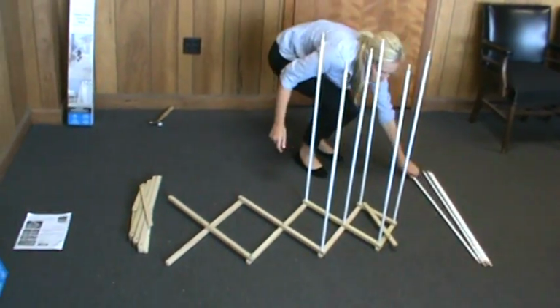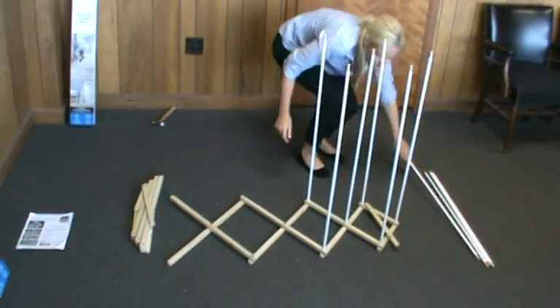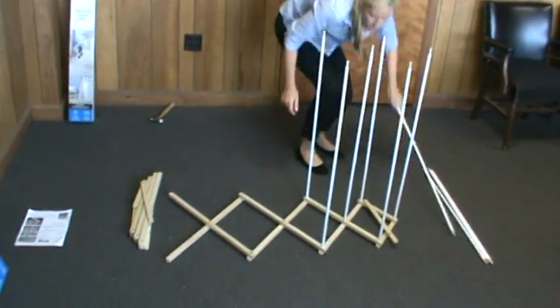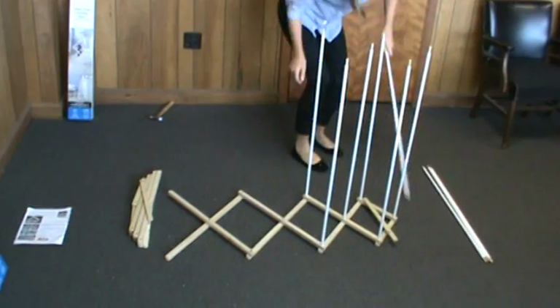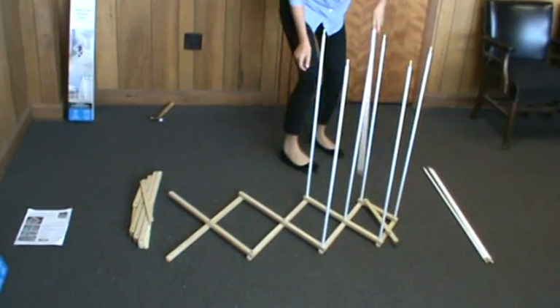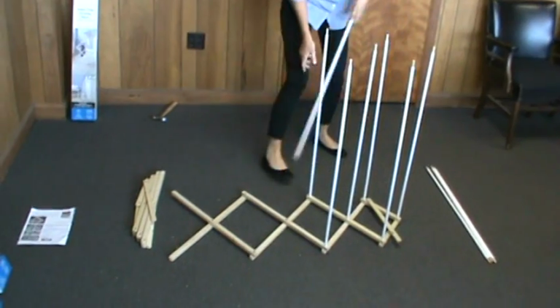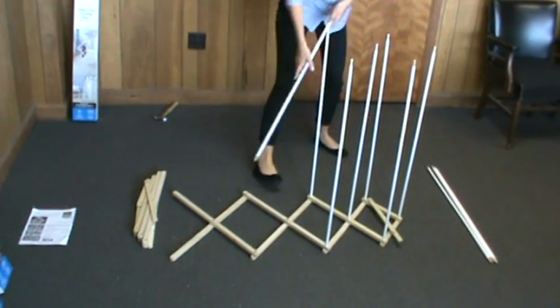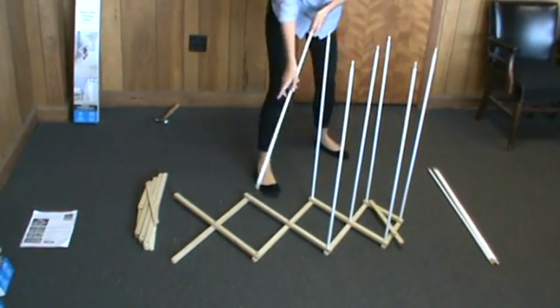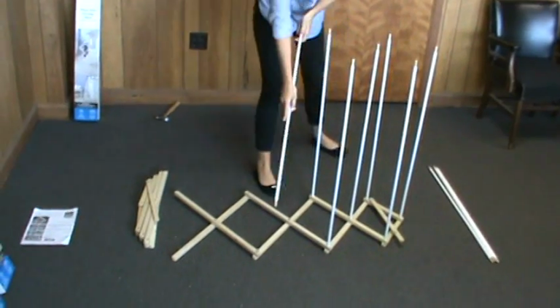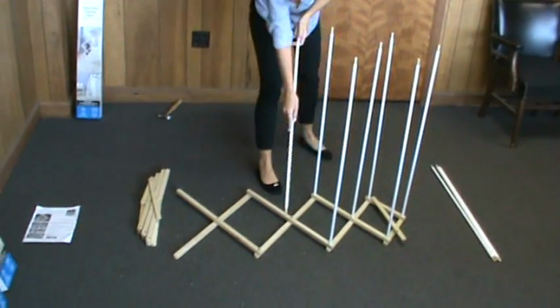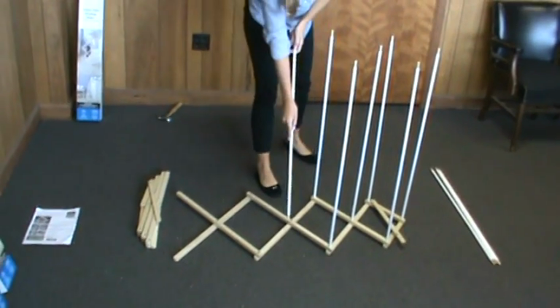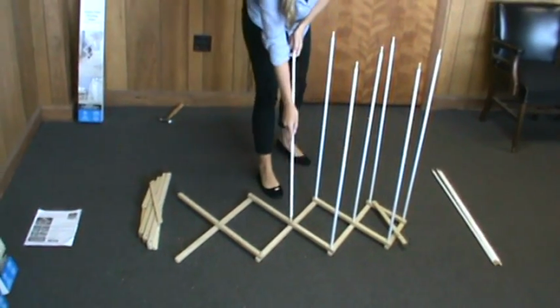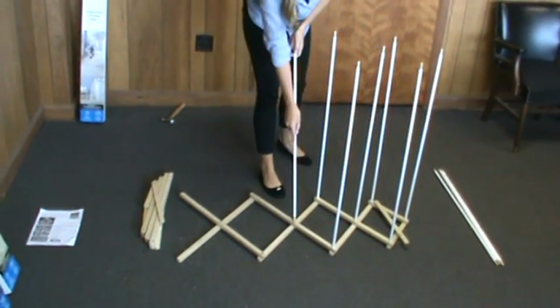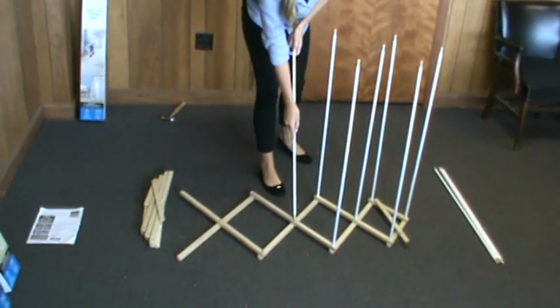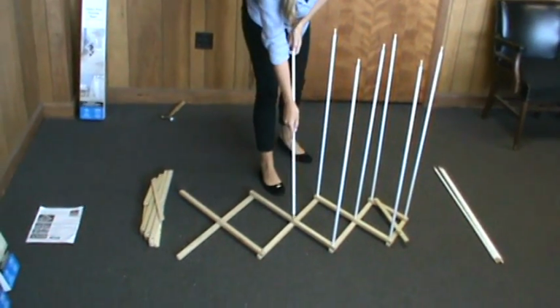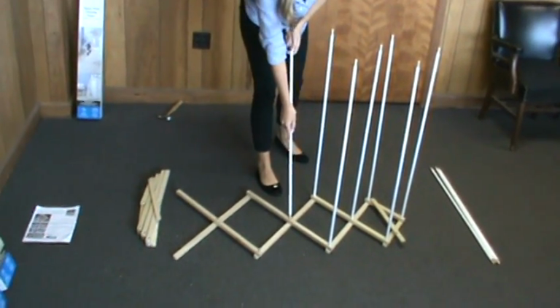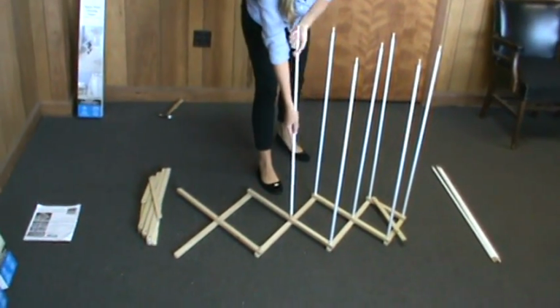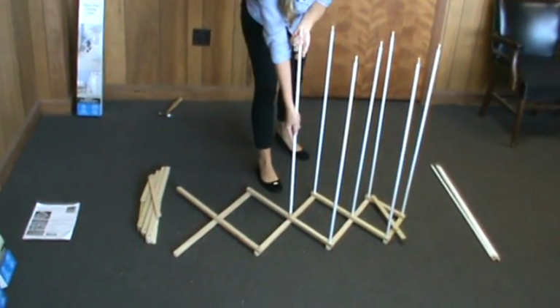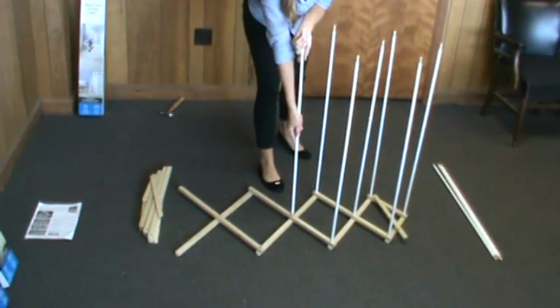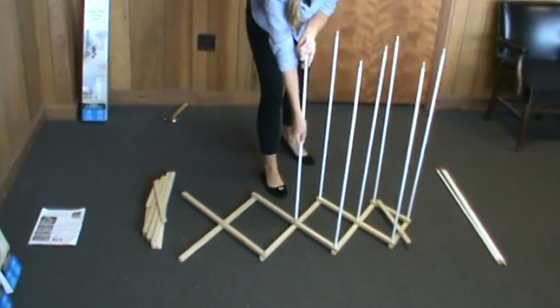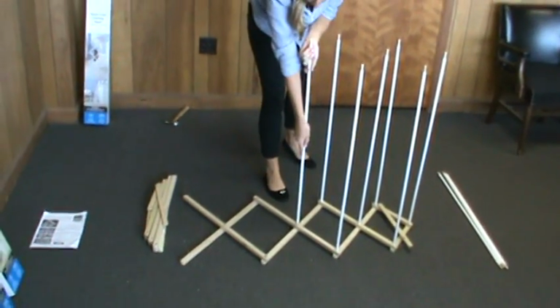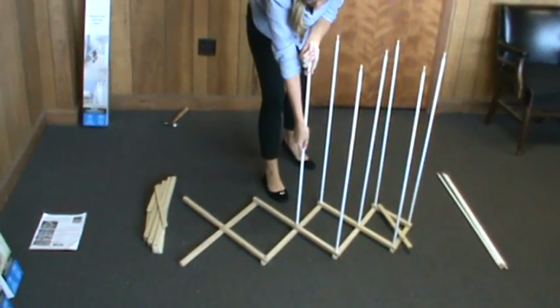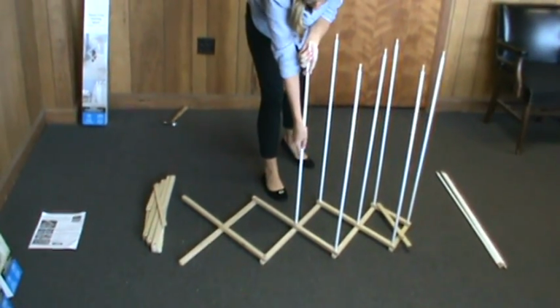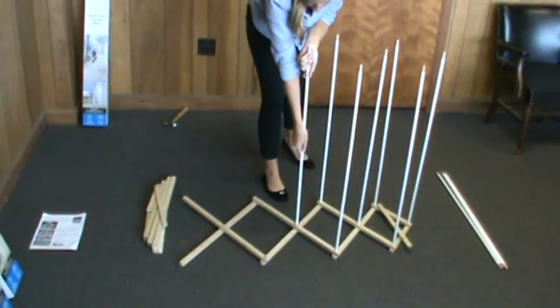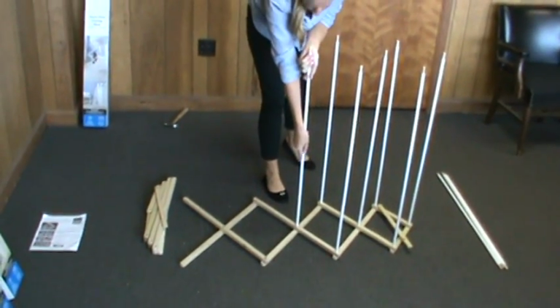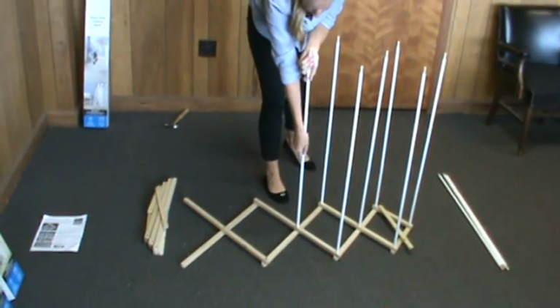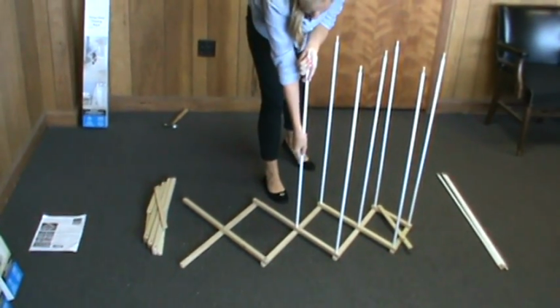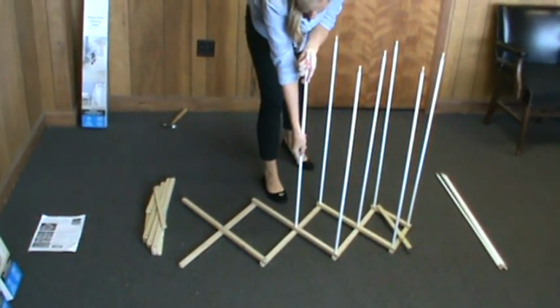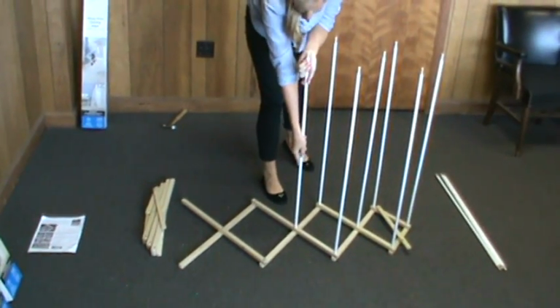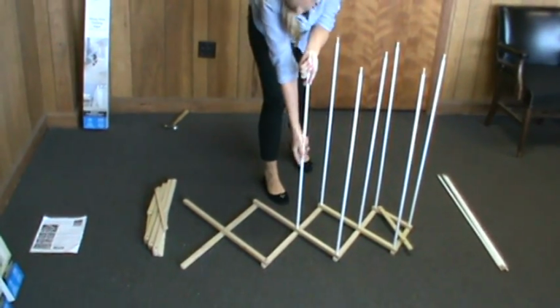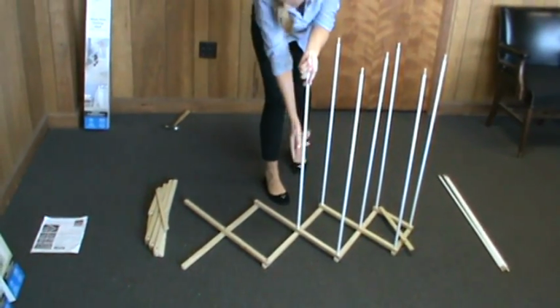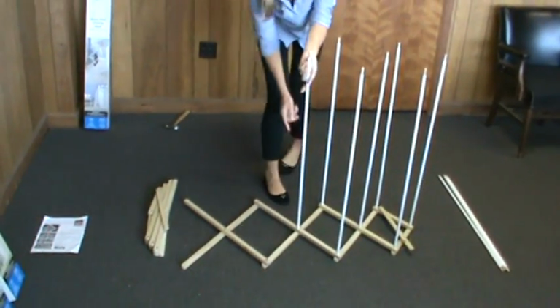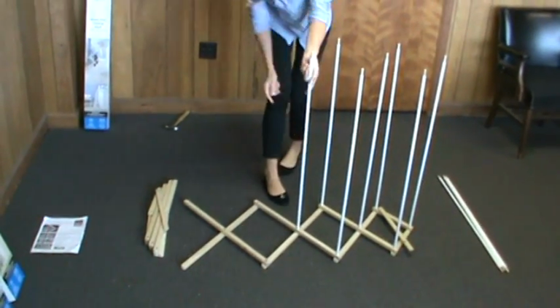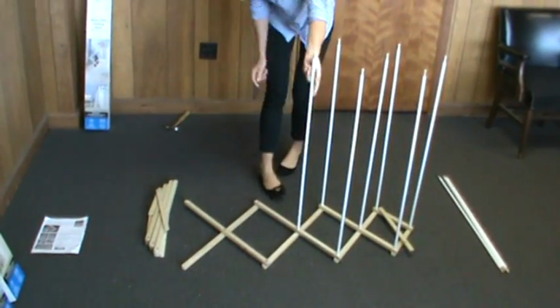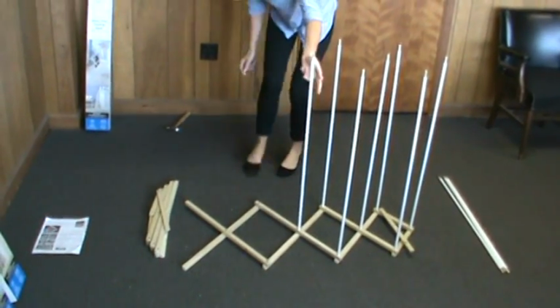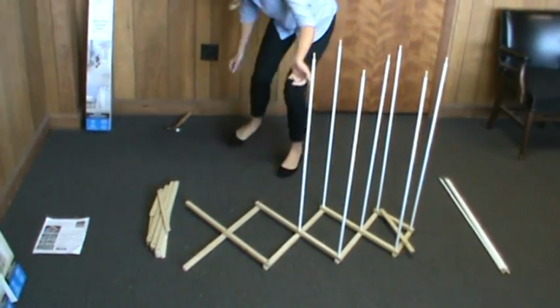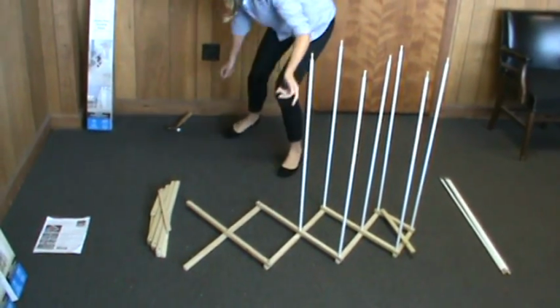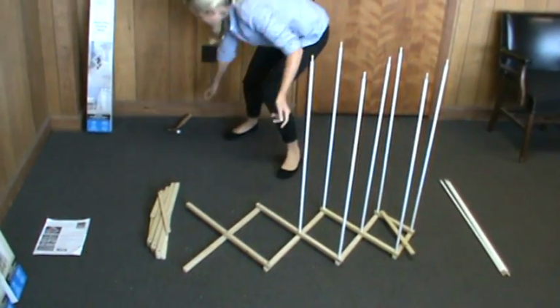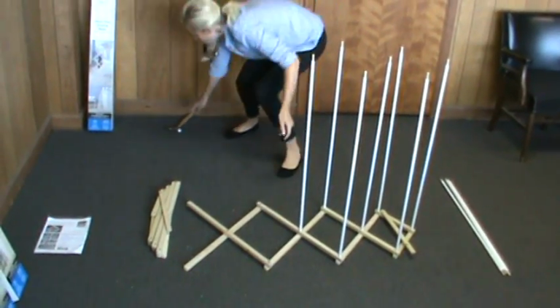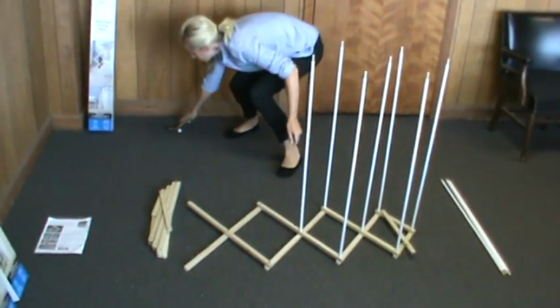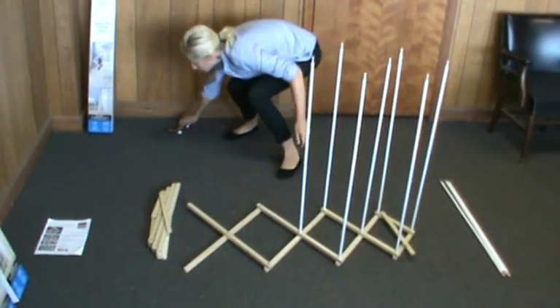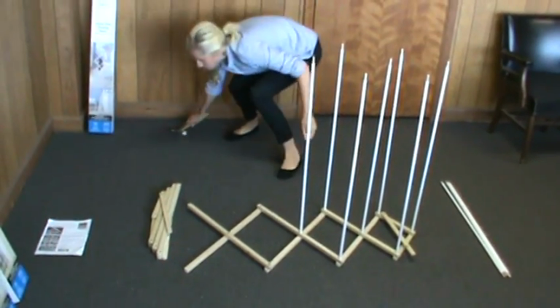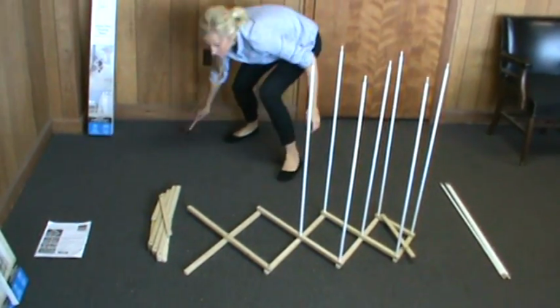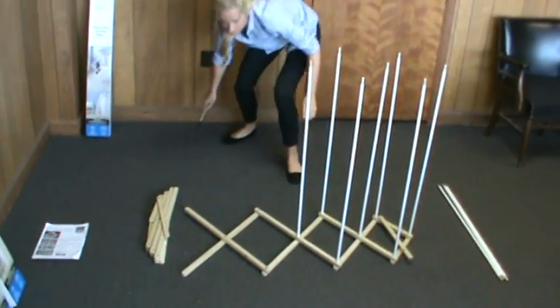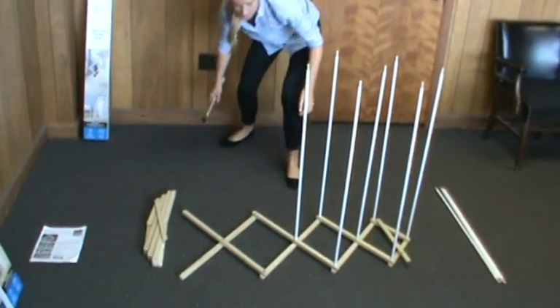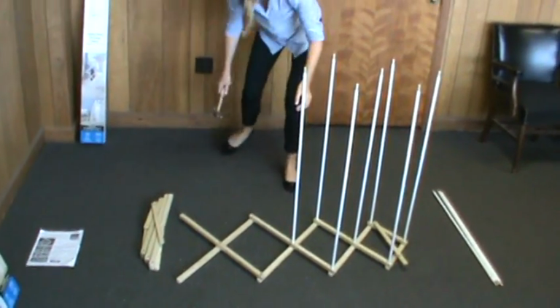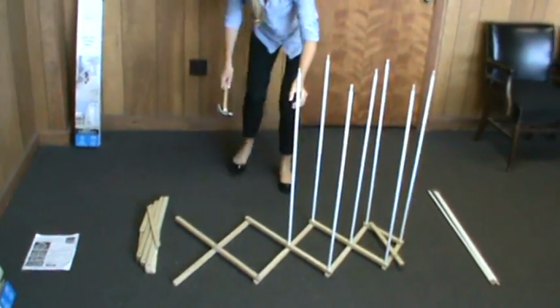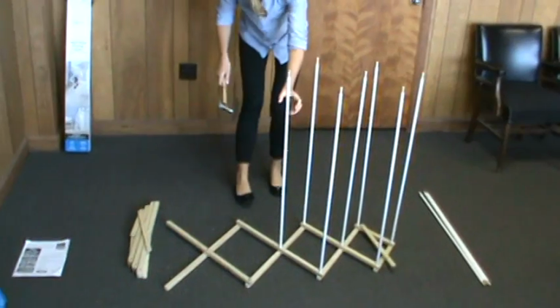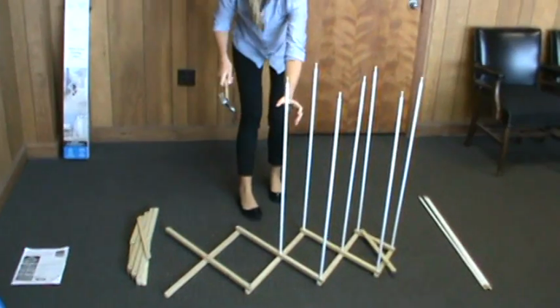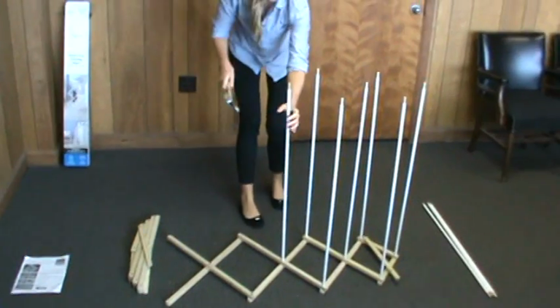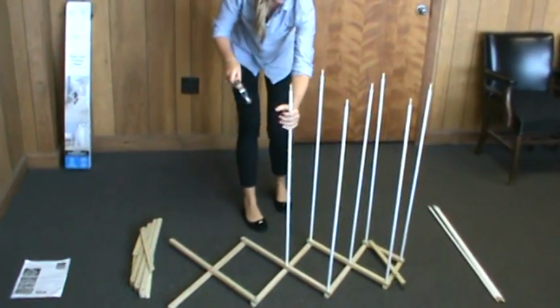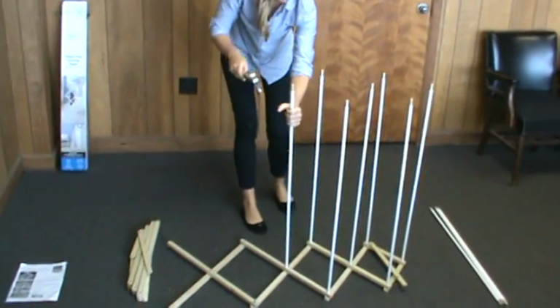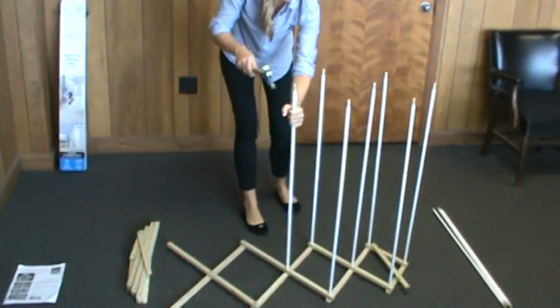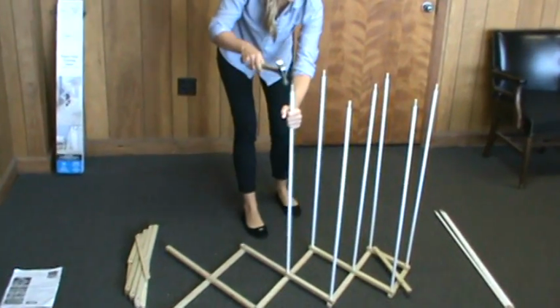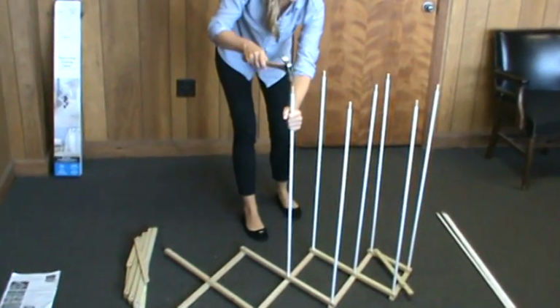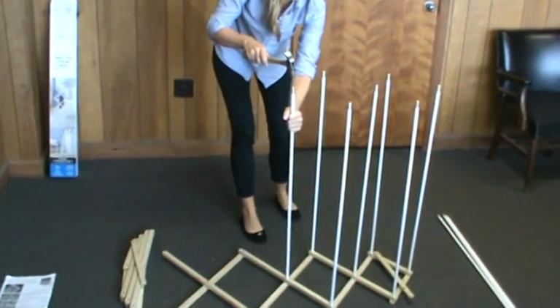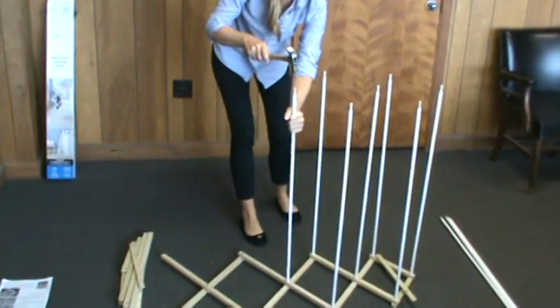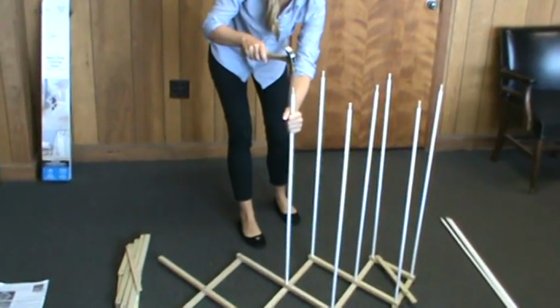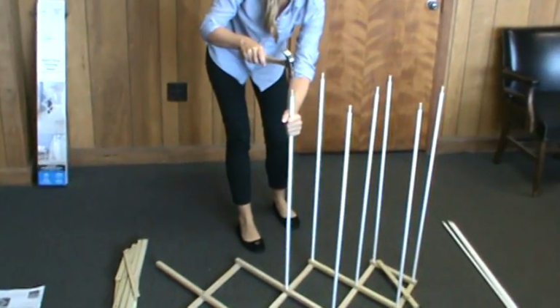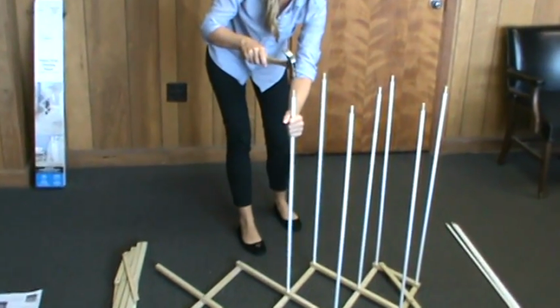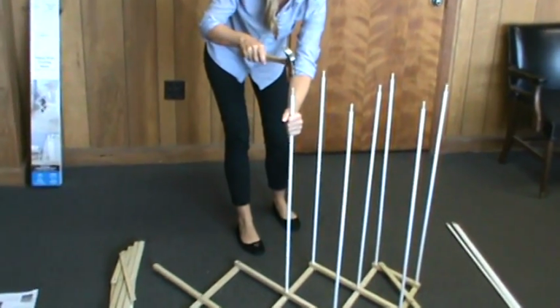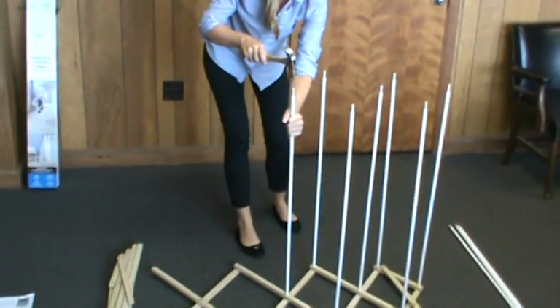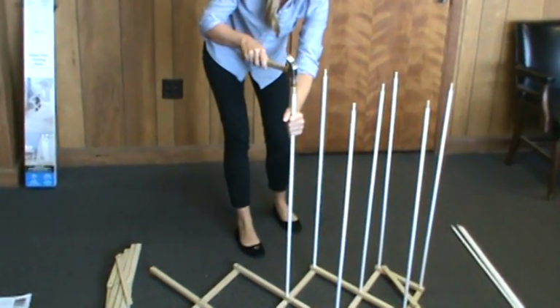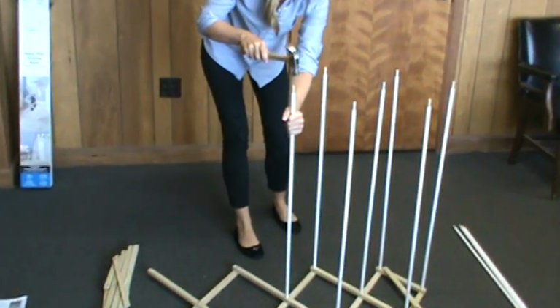If you come to a dowel that seems a little tight and can't be pressed by hand, take a hammer and a block of wood and tap it in place.